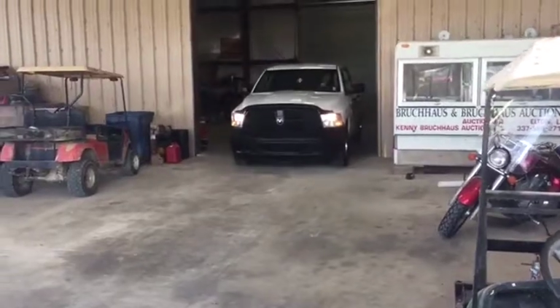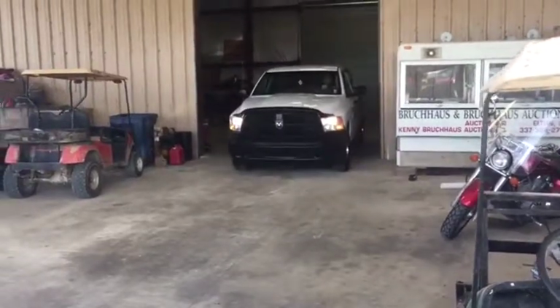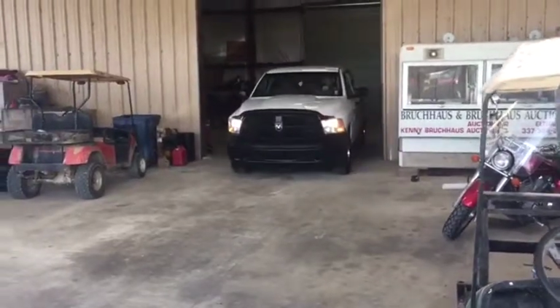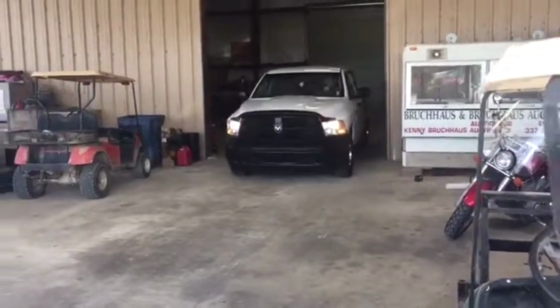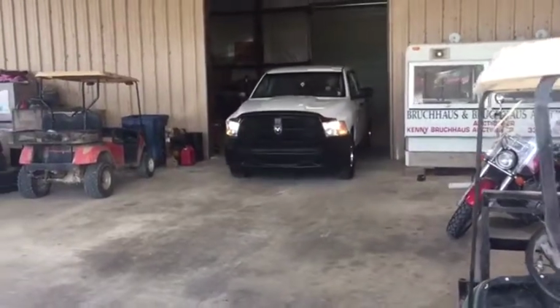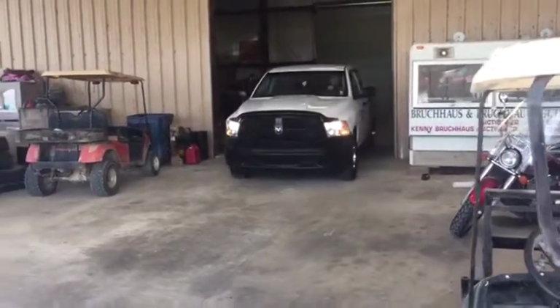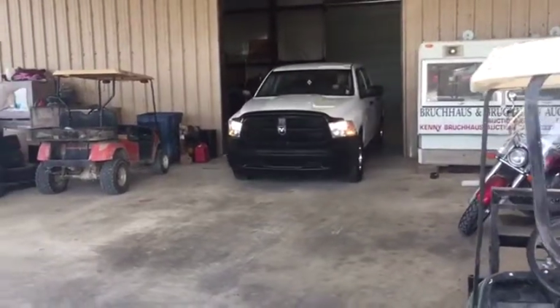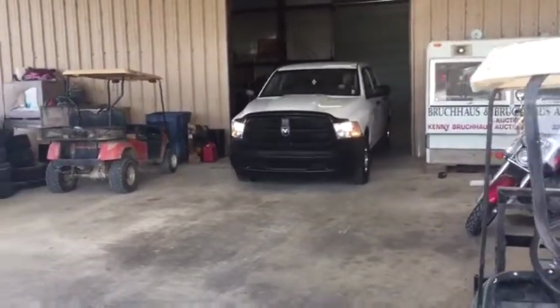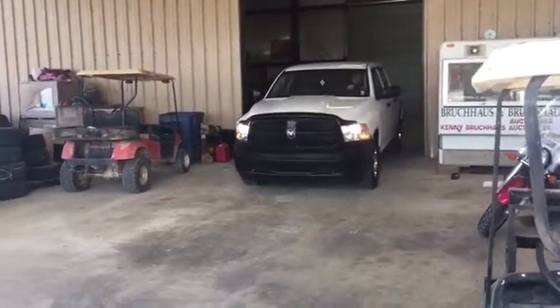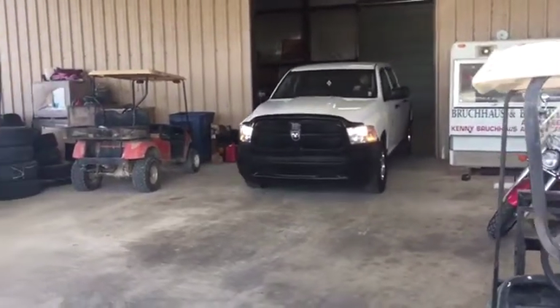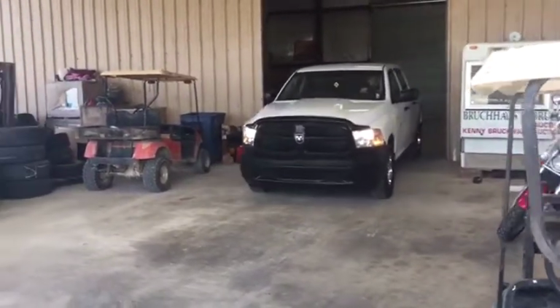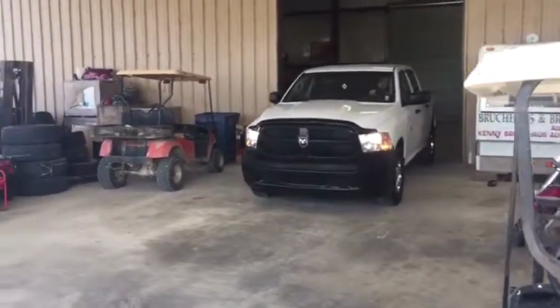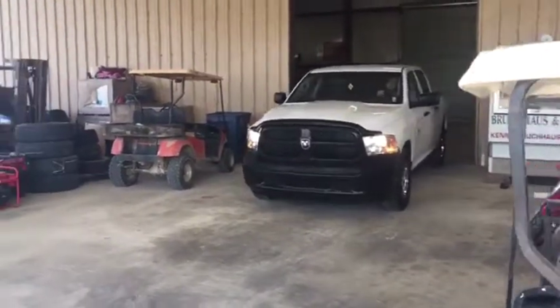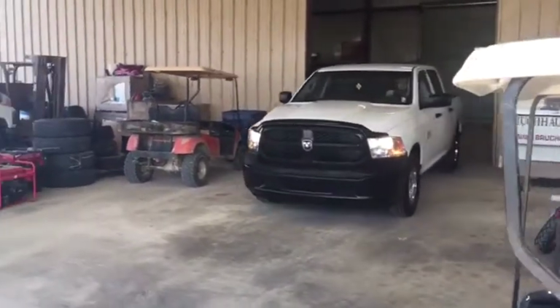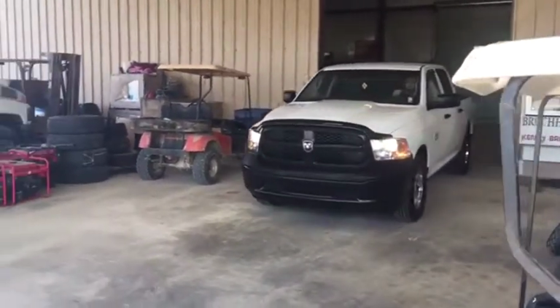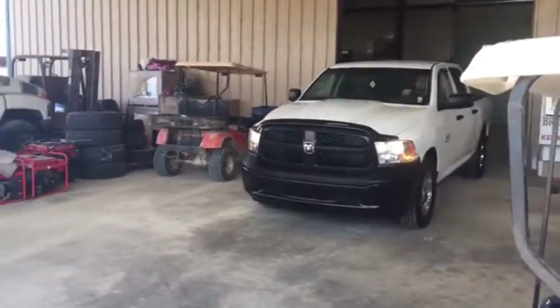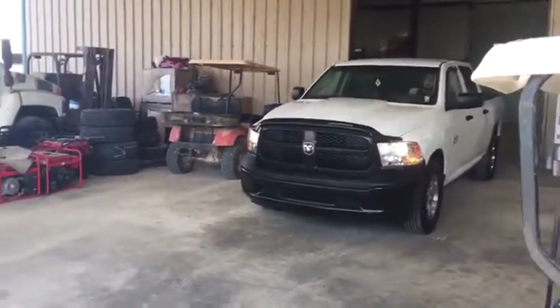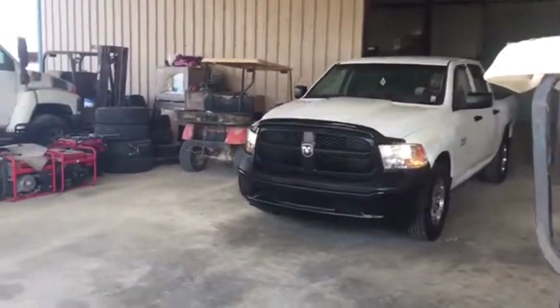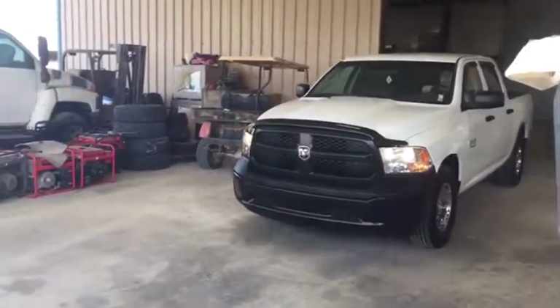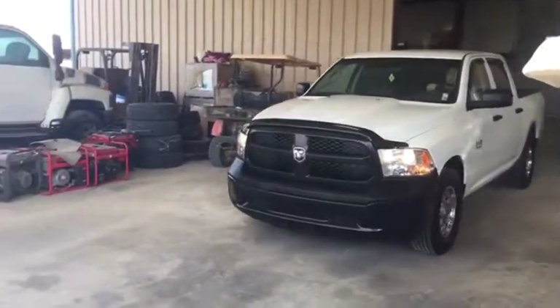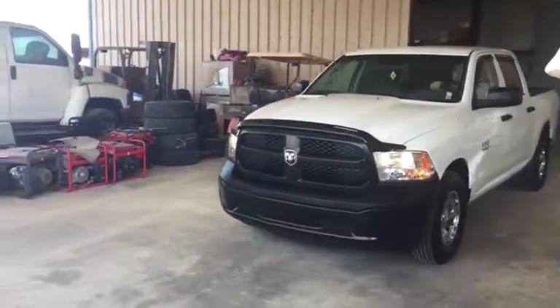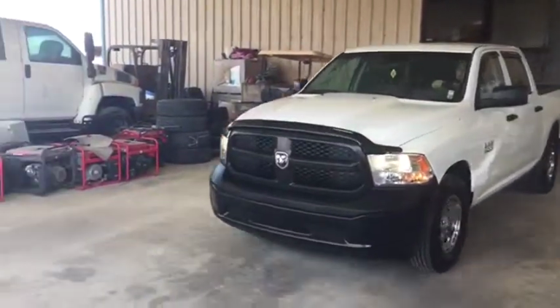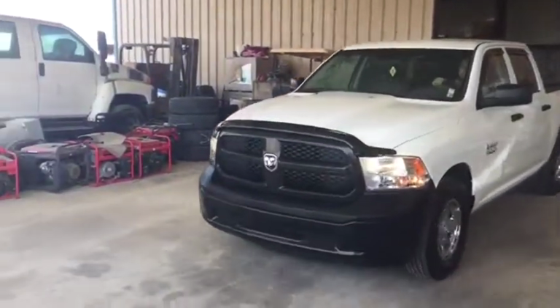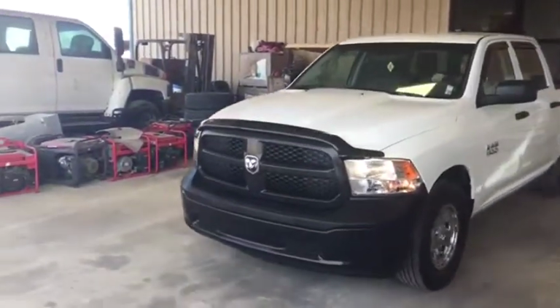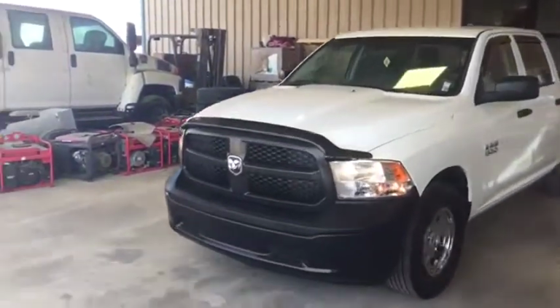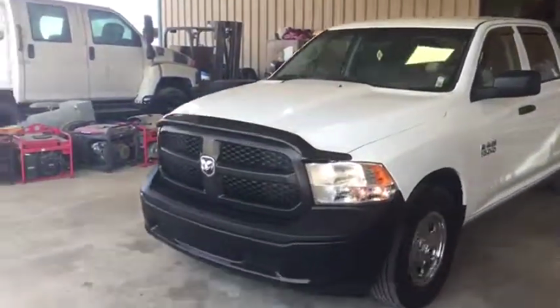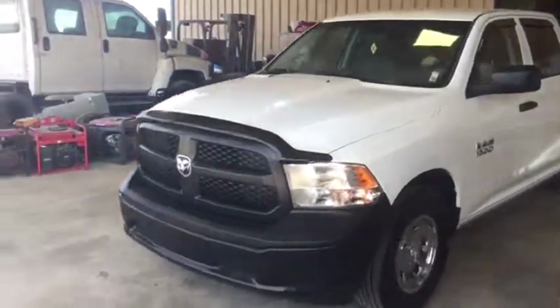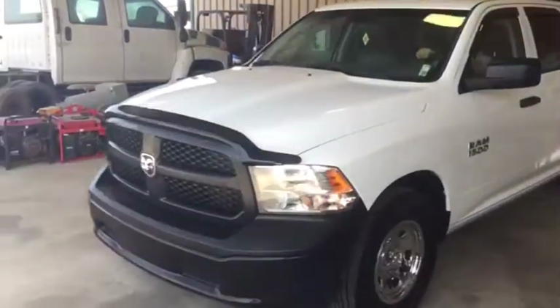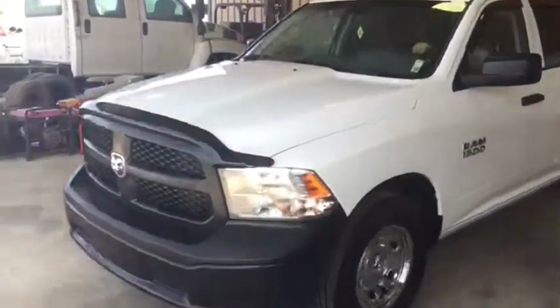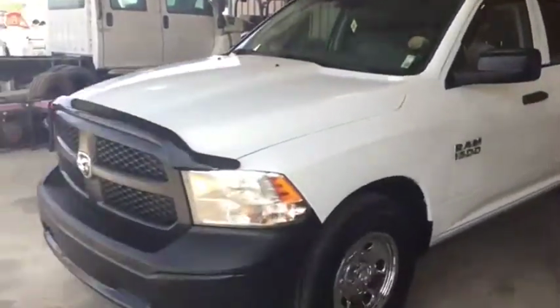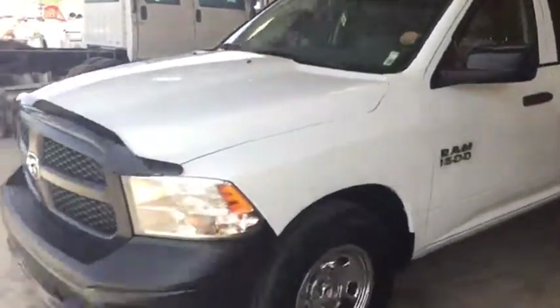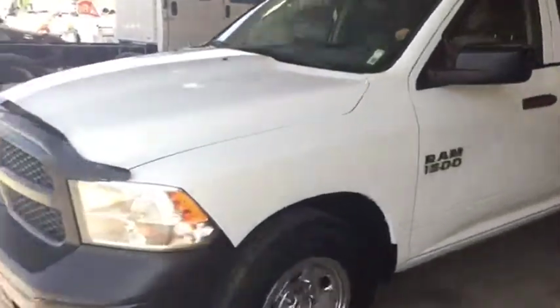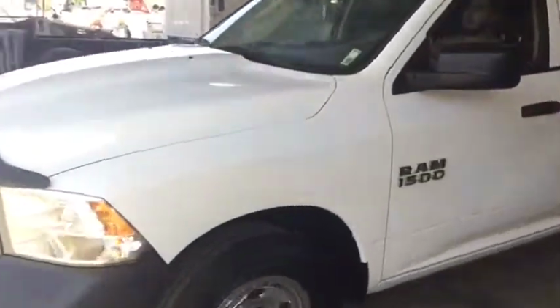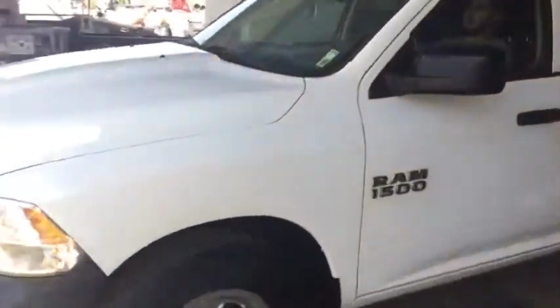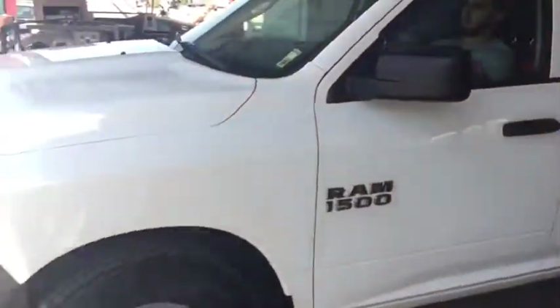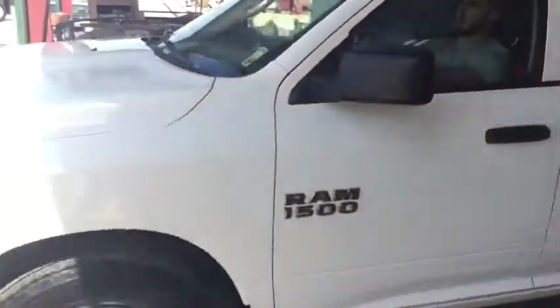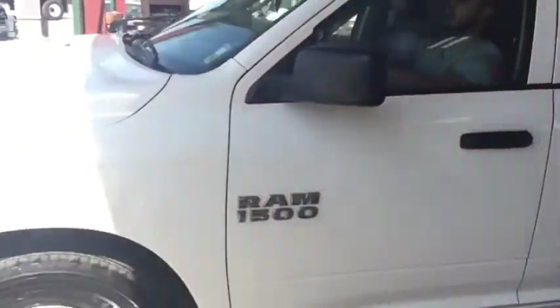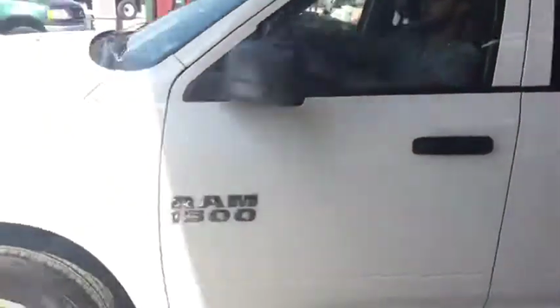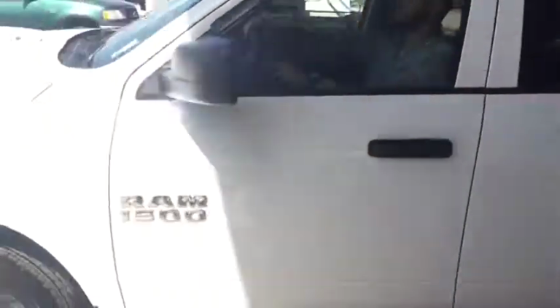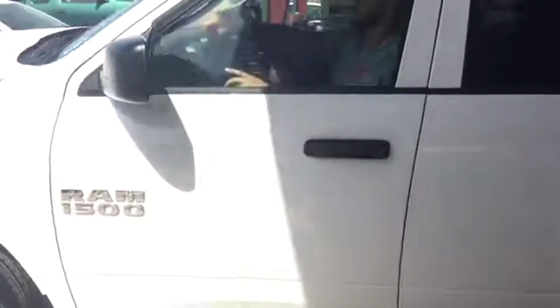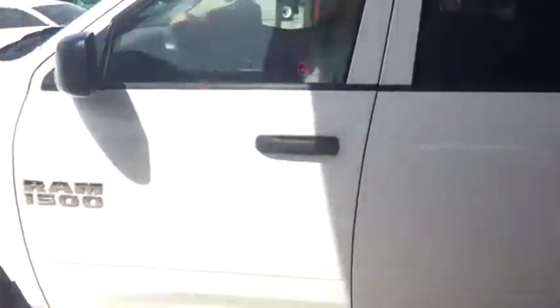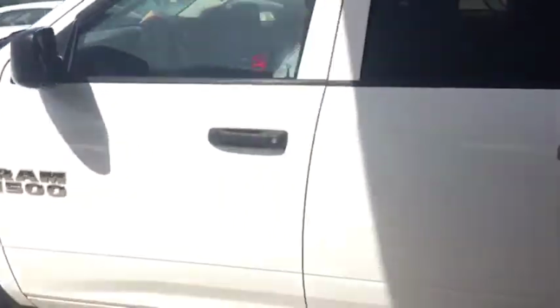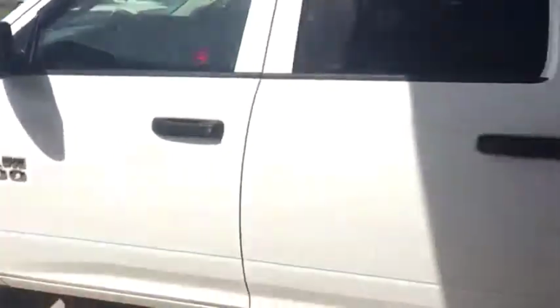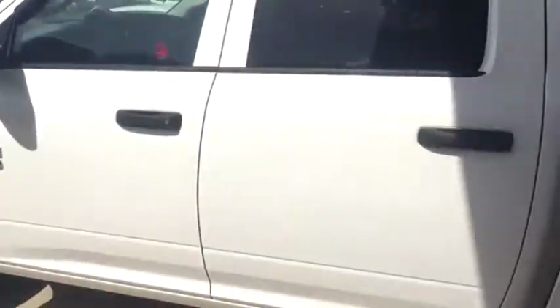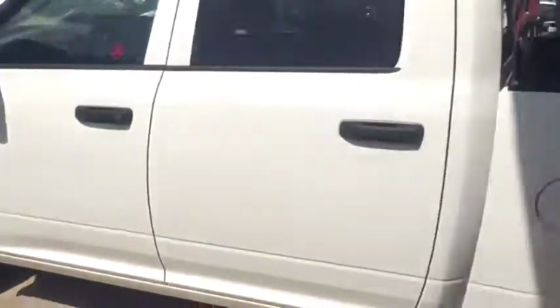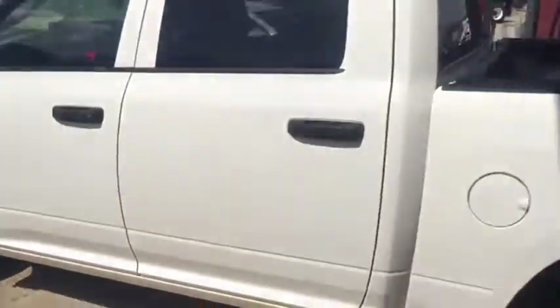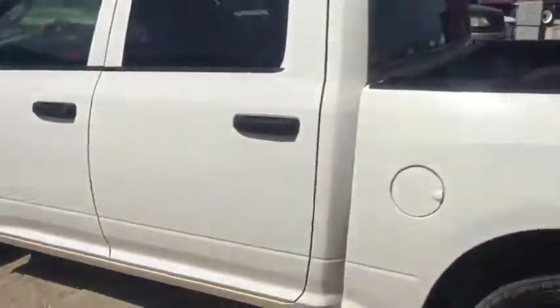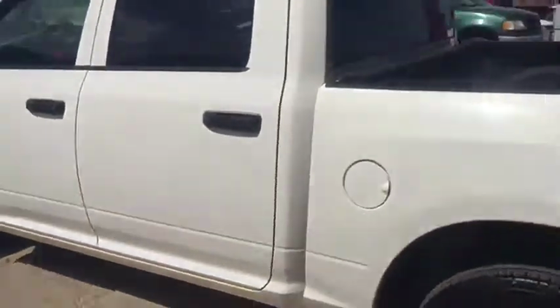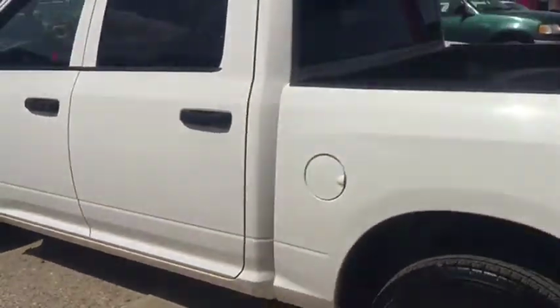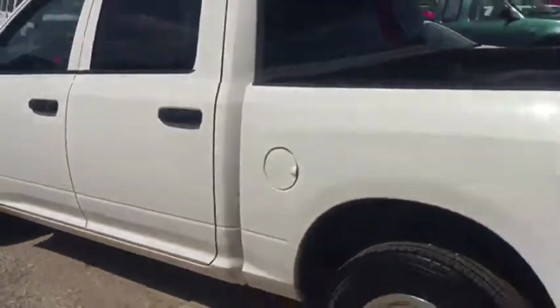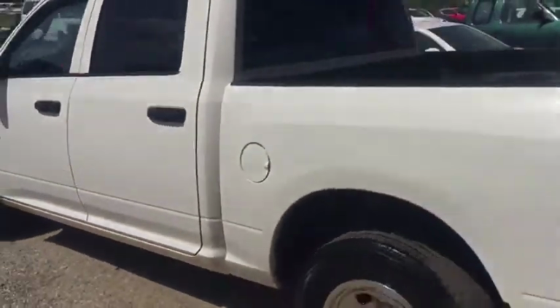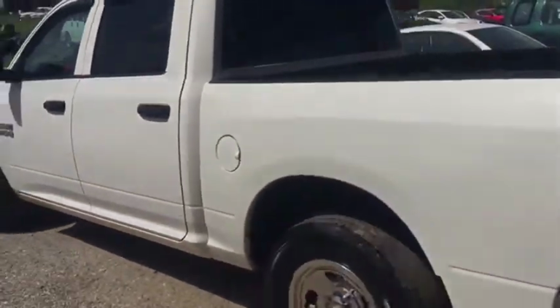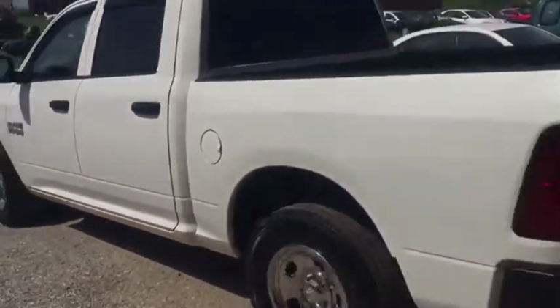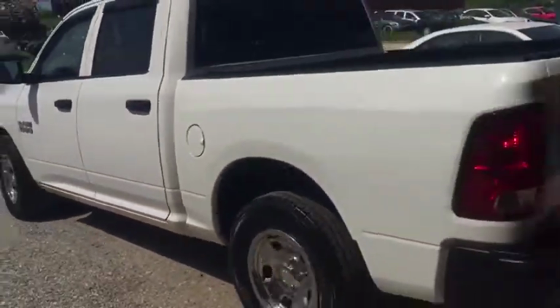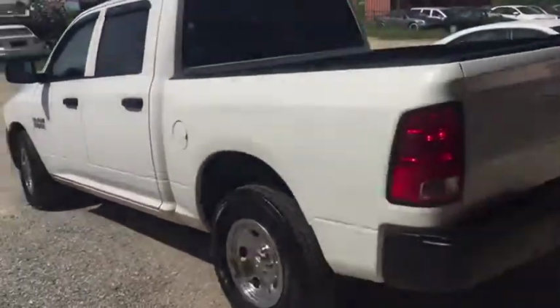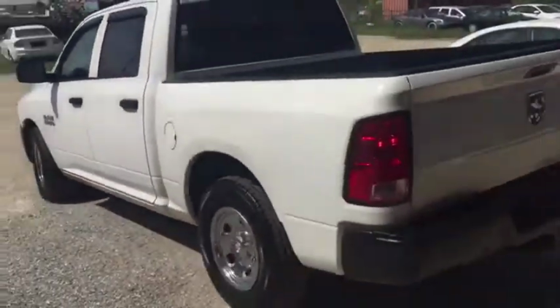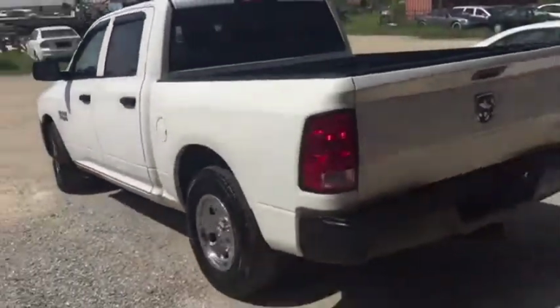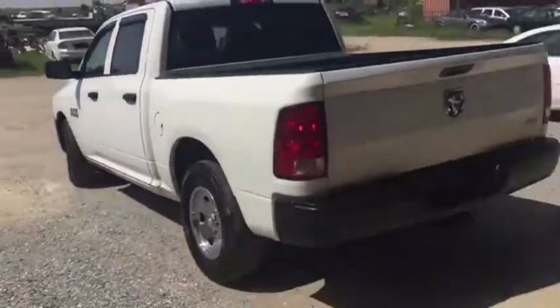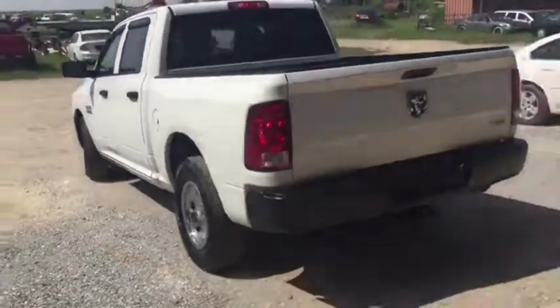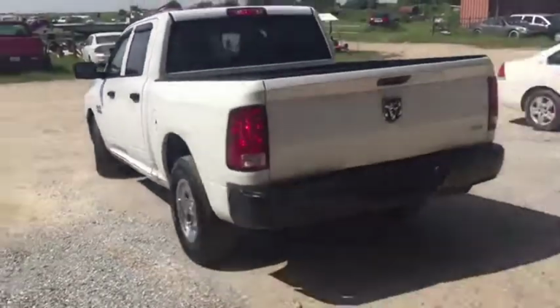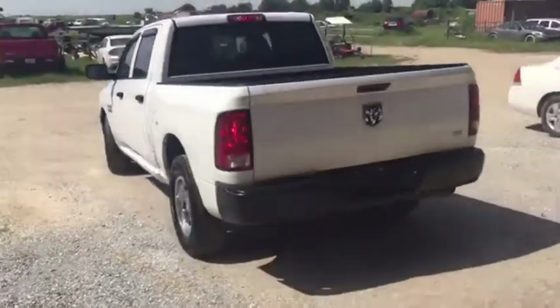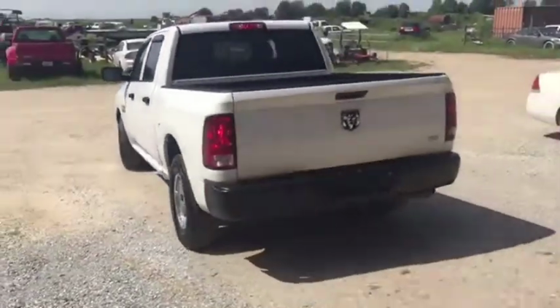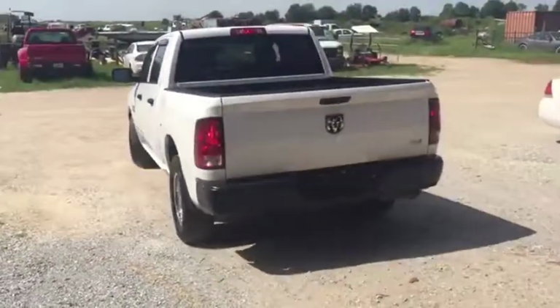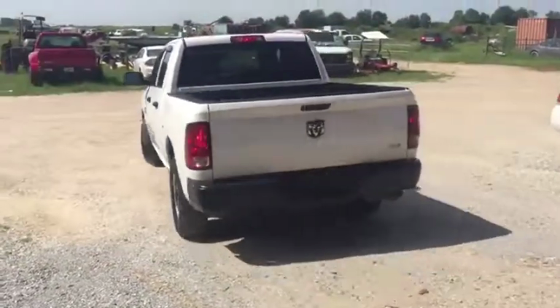We're going to do the drive-out video on this 2013 Ram 1500. Very nice truck here — only has 107,000 miles.